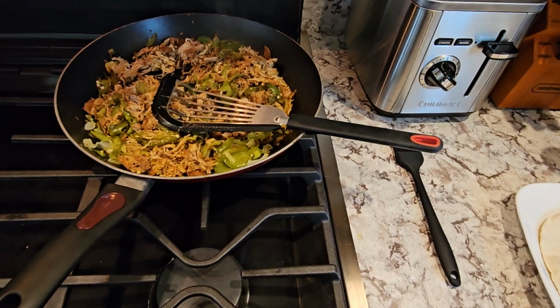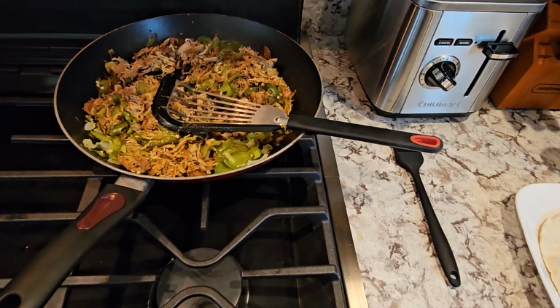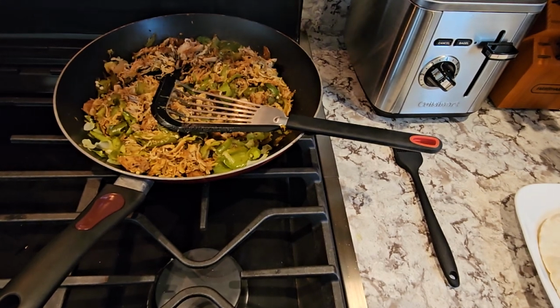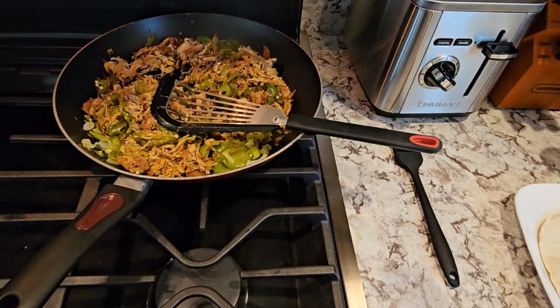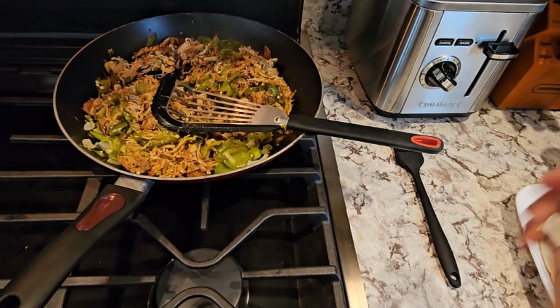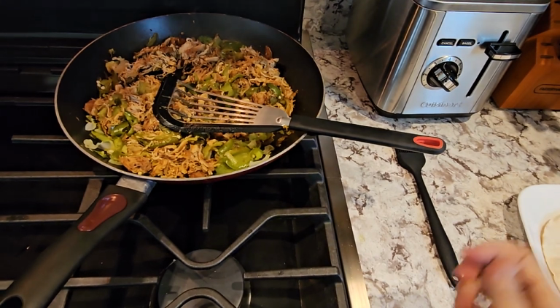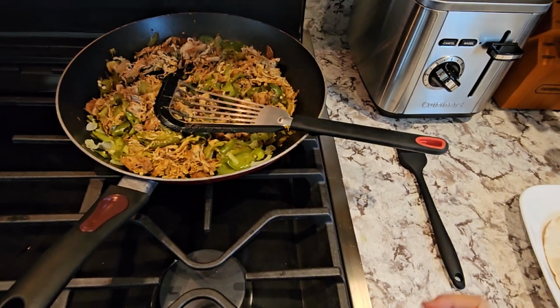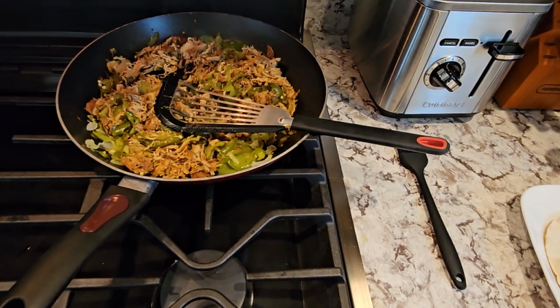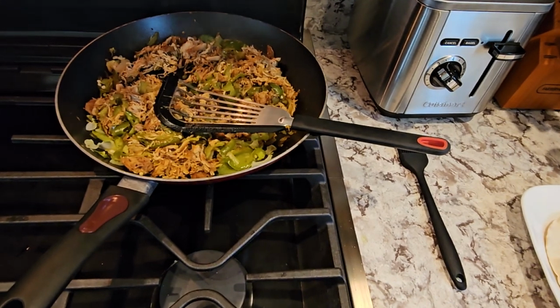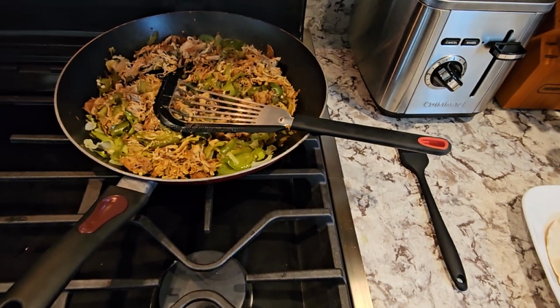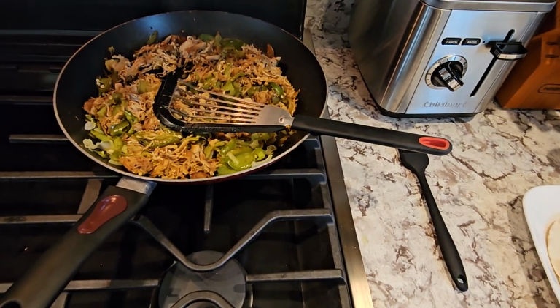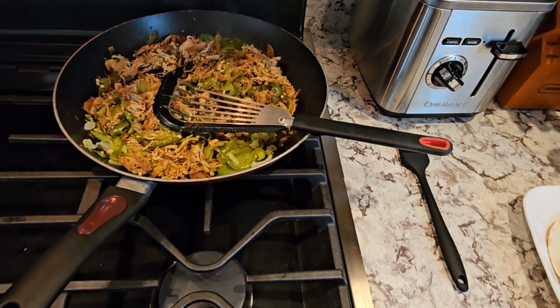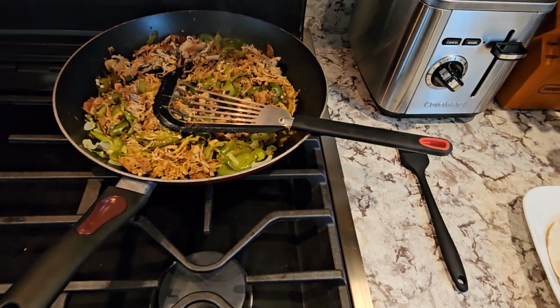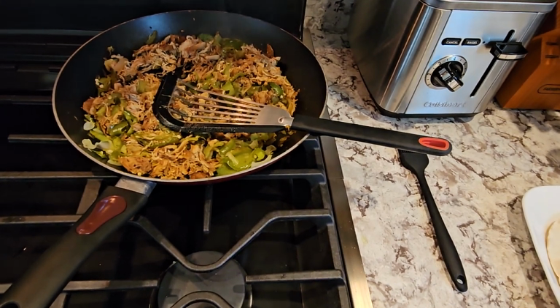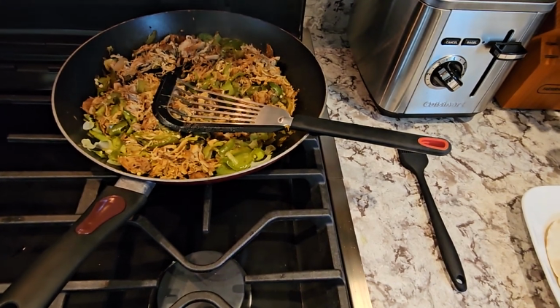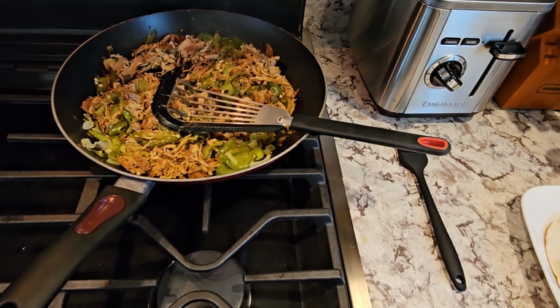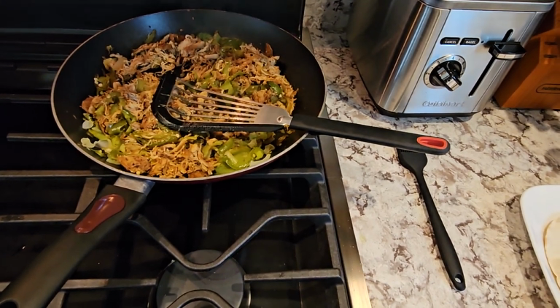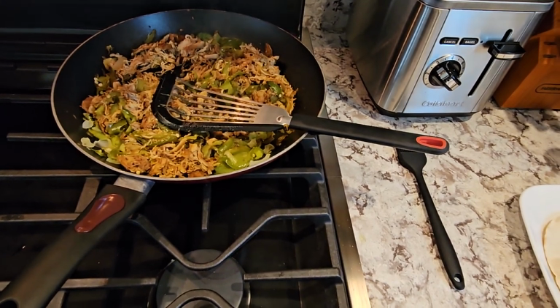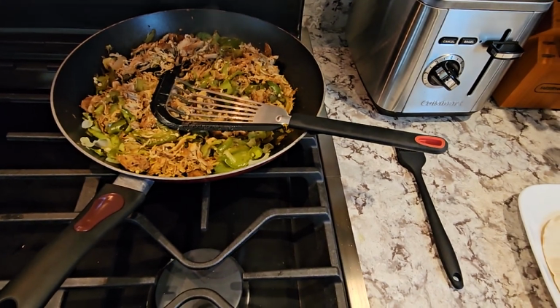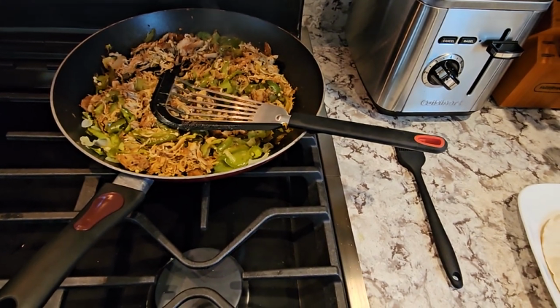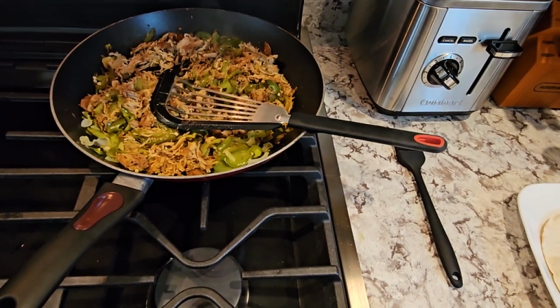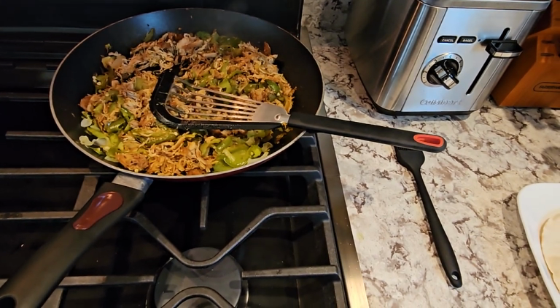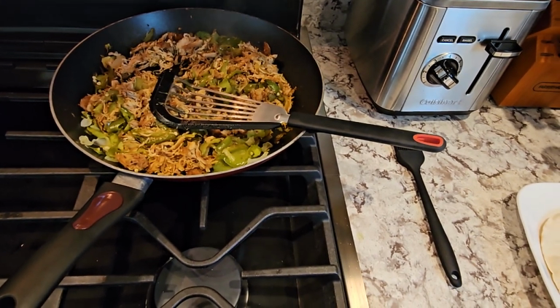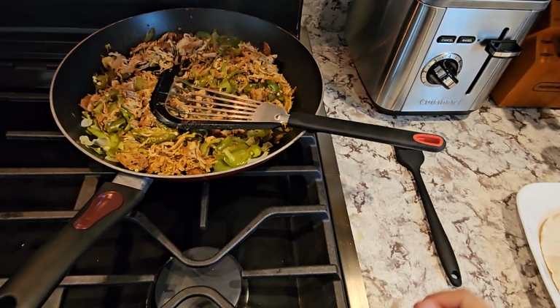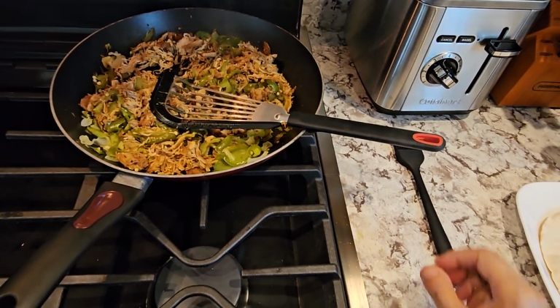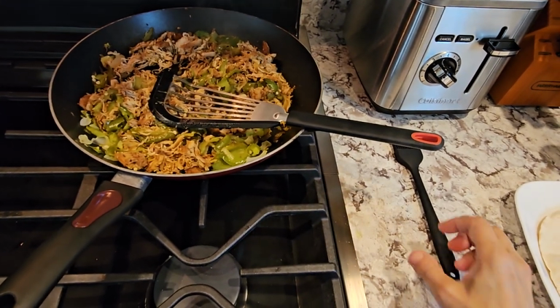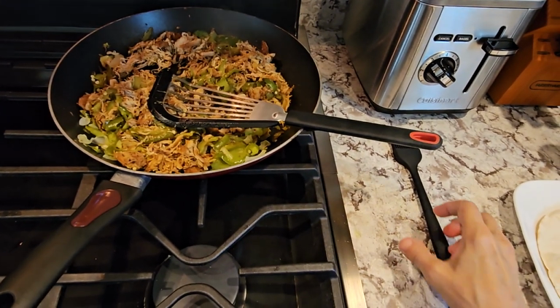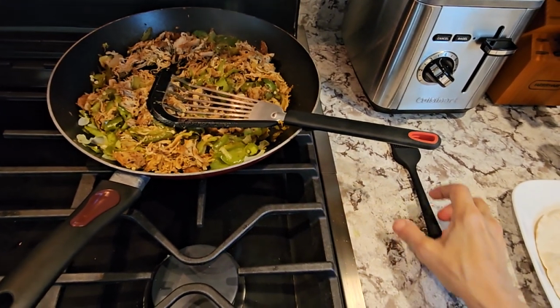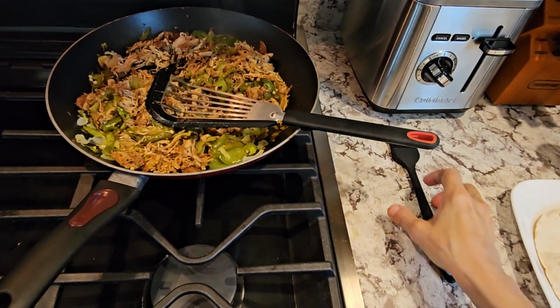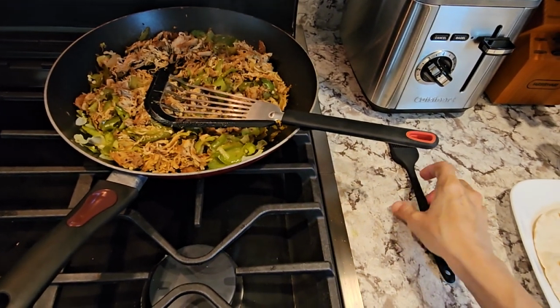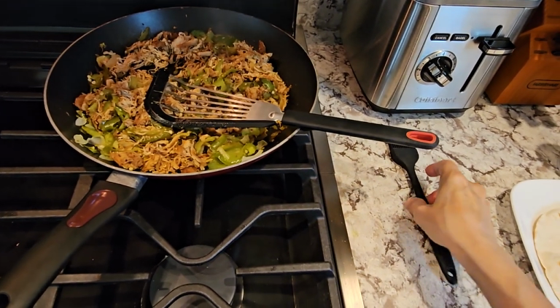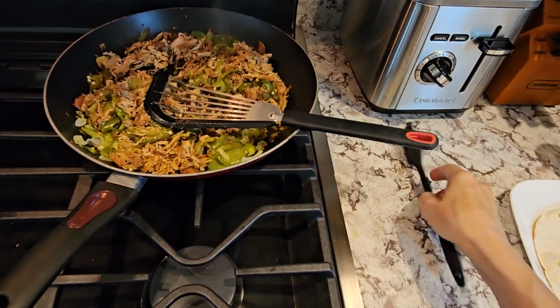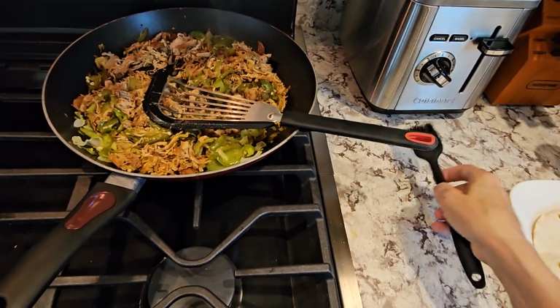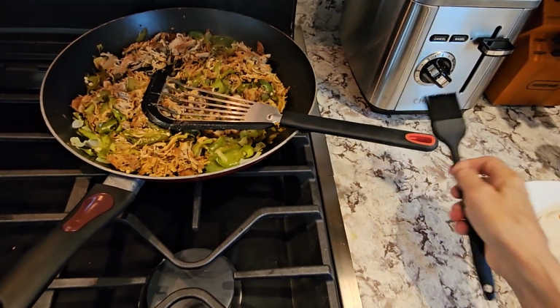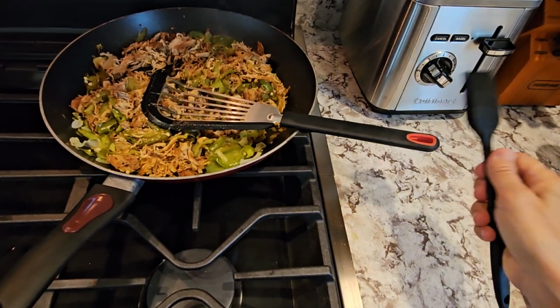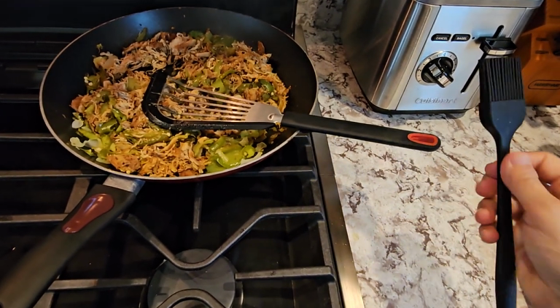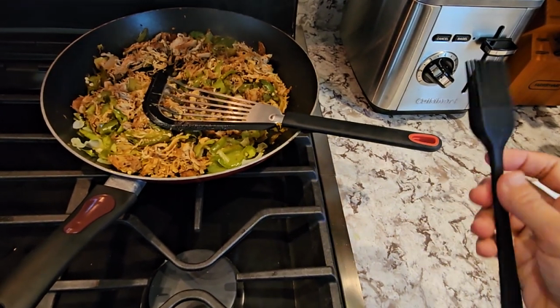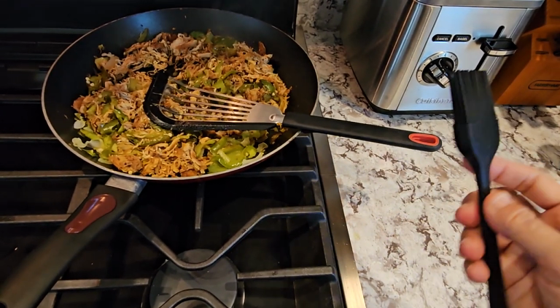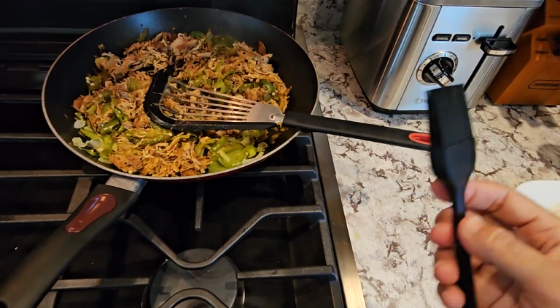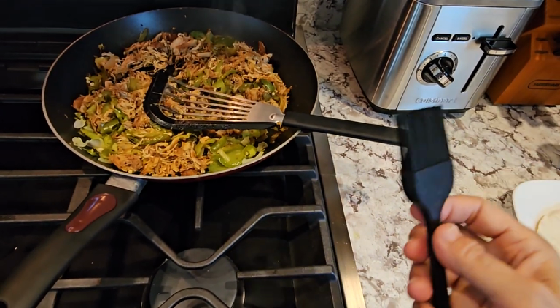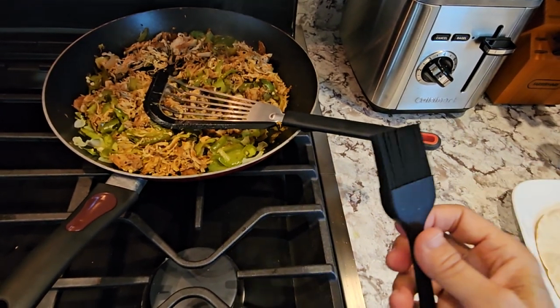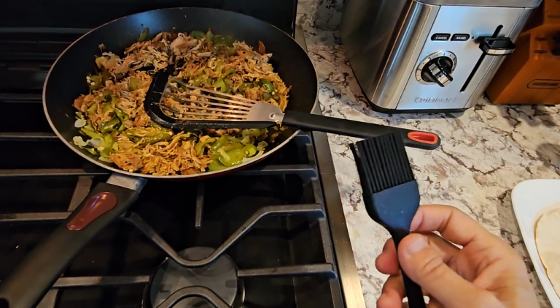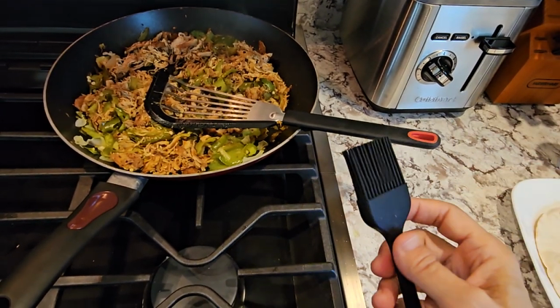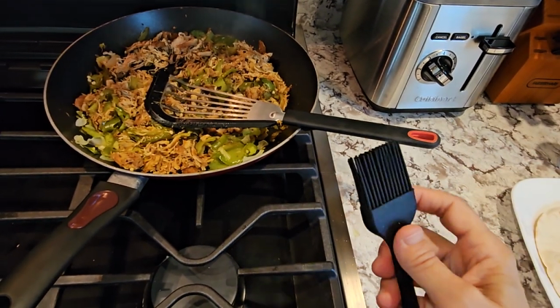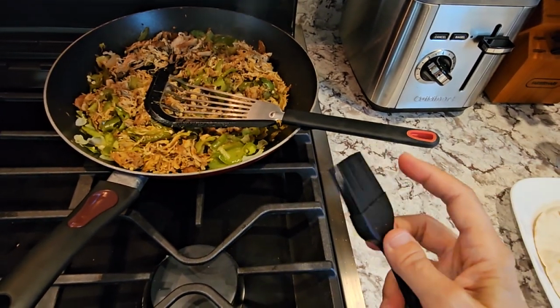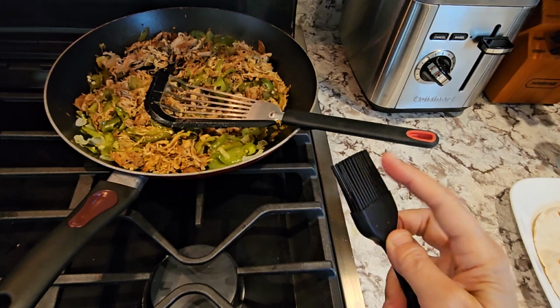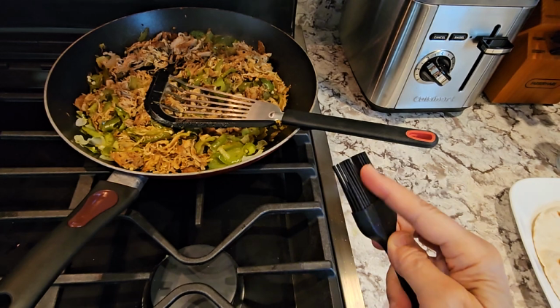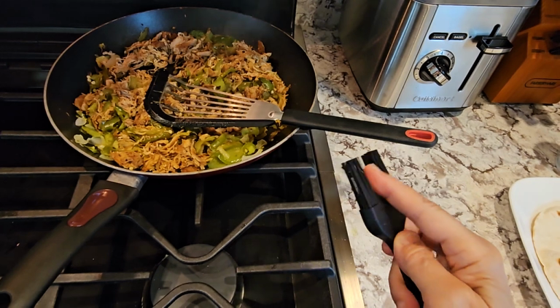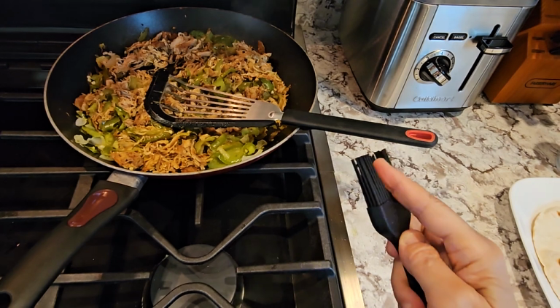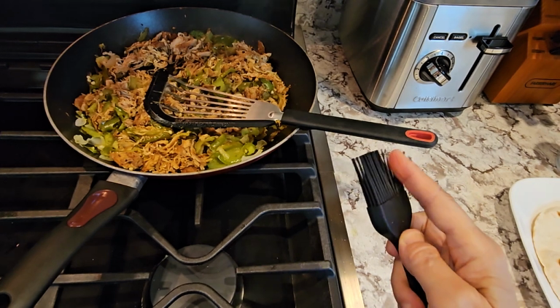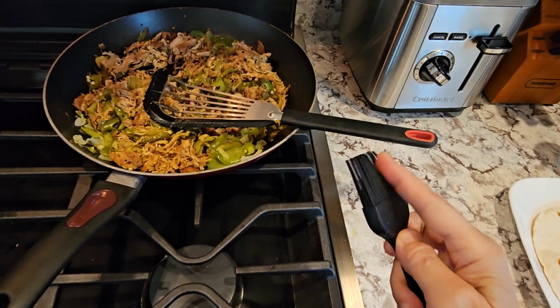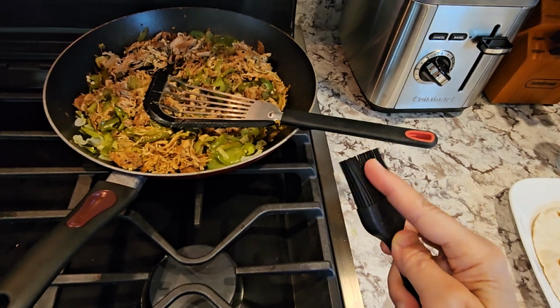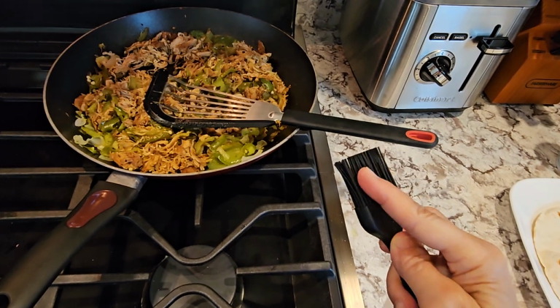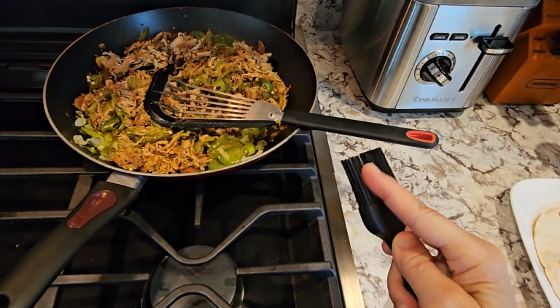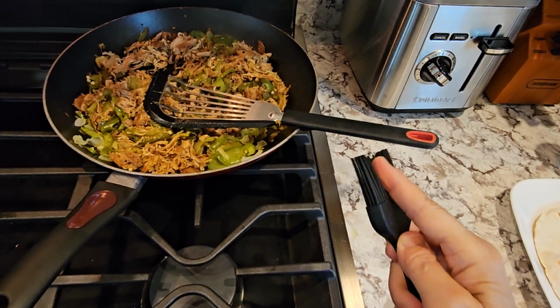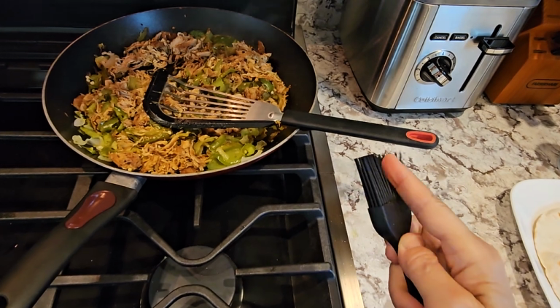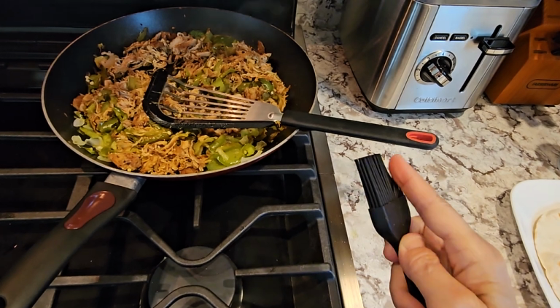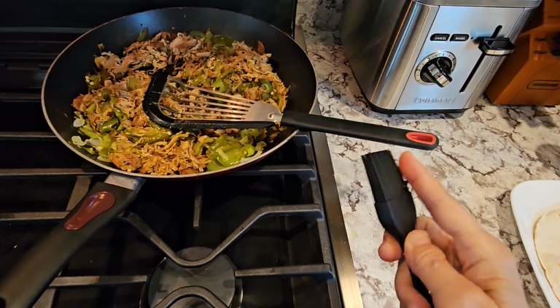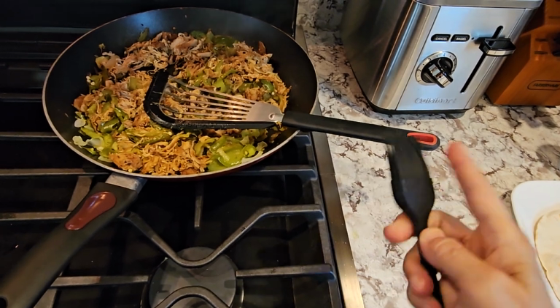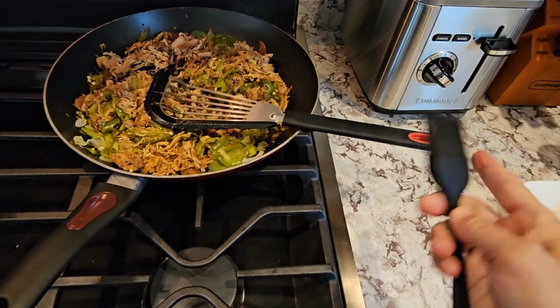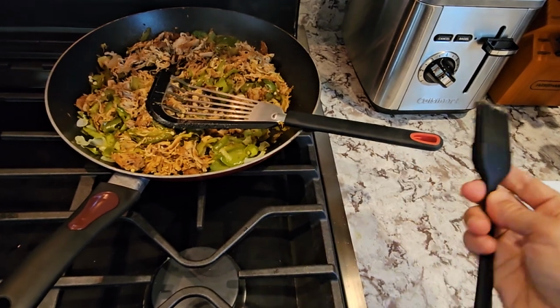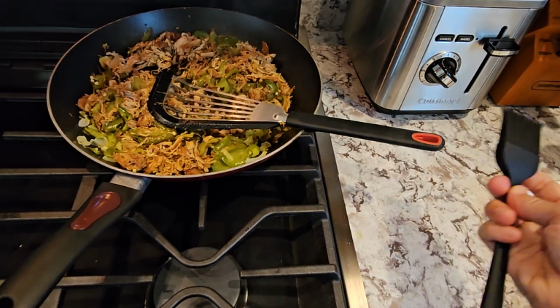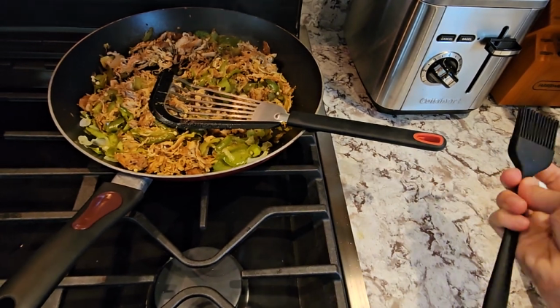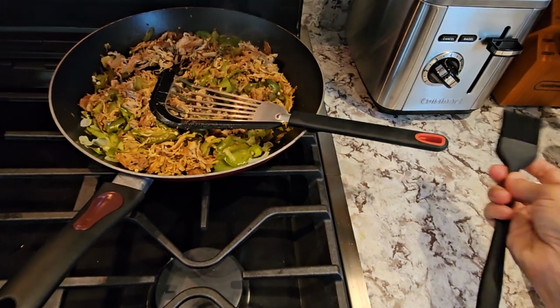This is the silicone fish spatula from QL. It comes with a nice basting brush, very soft.